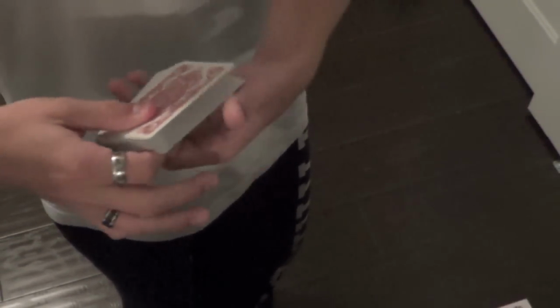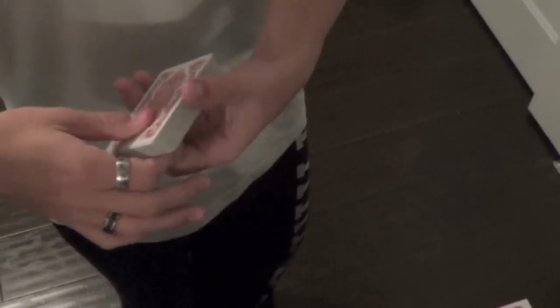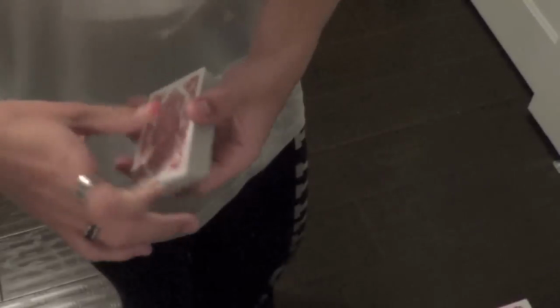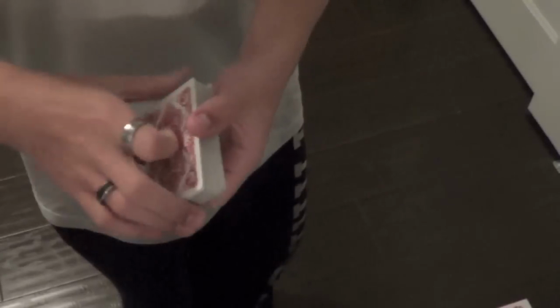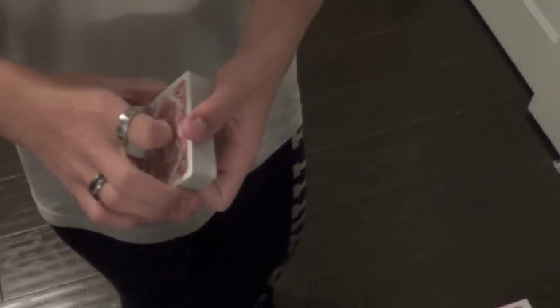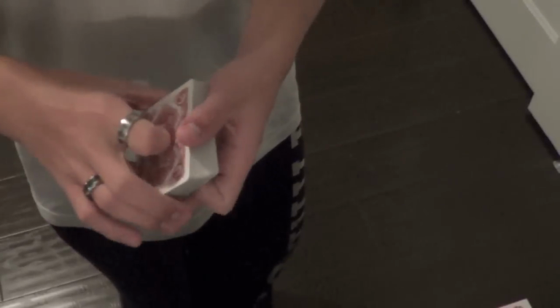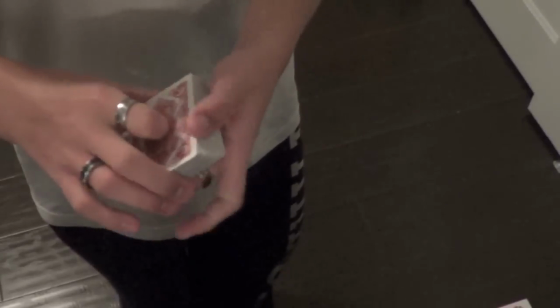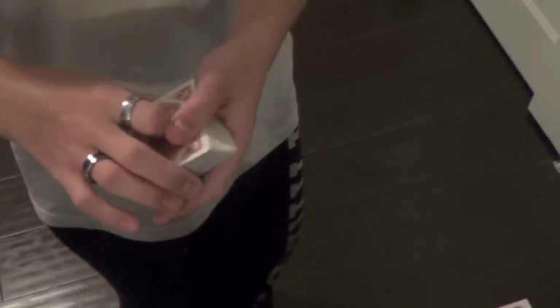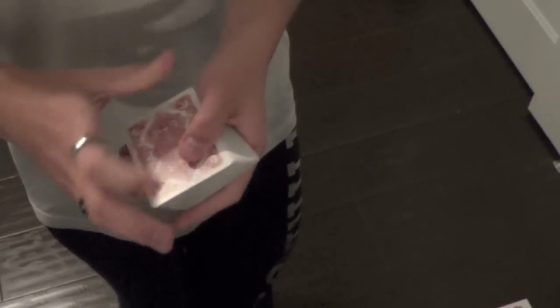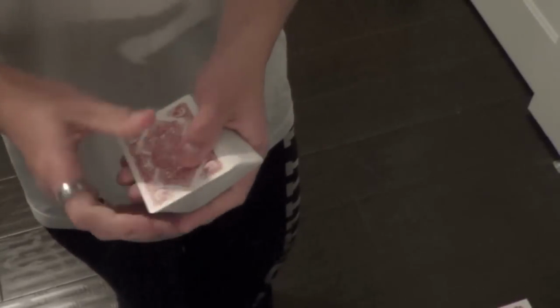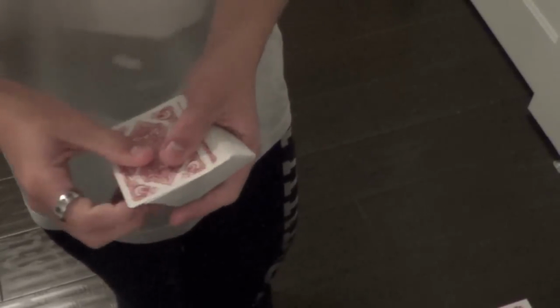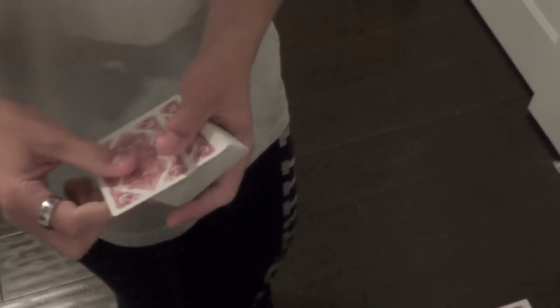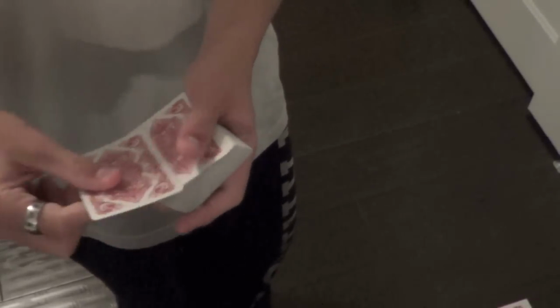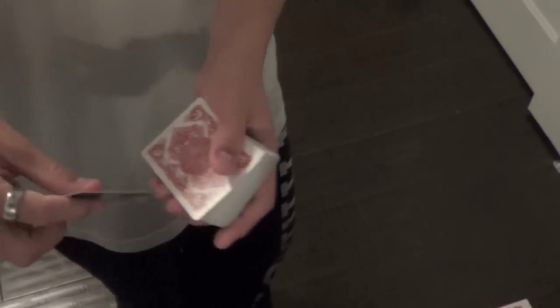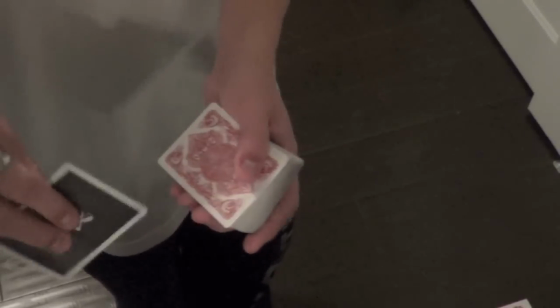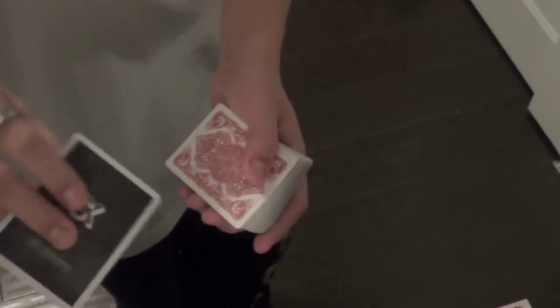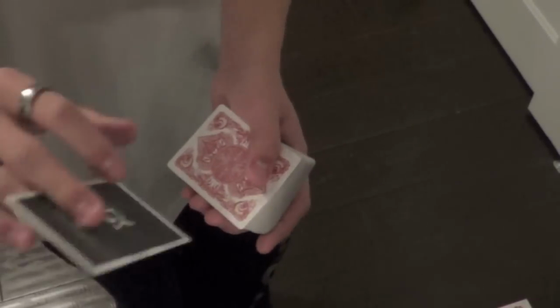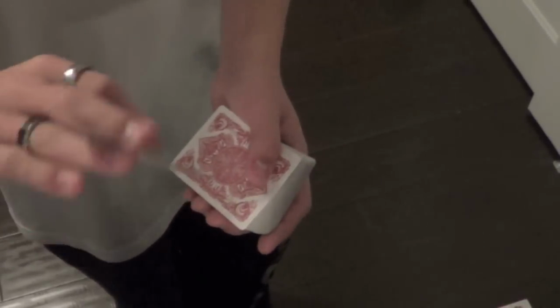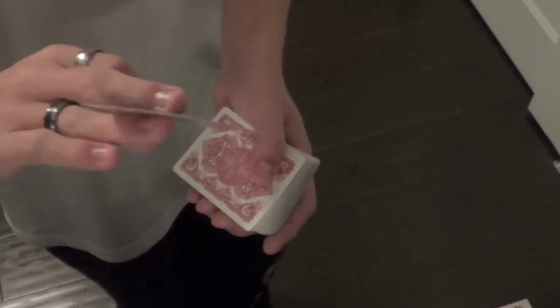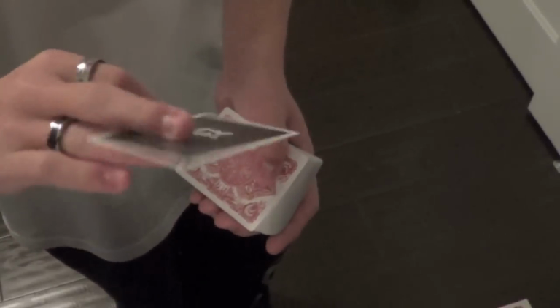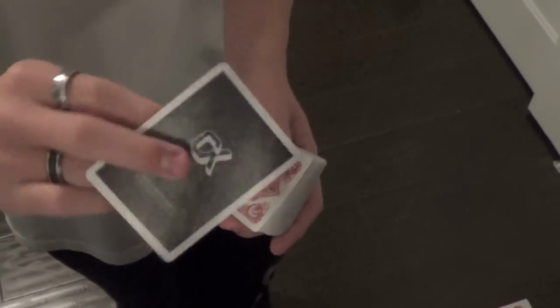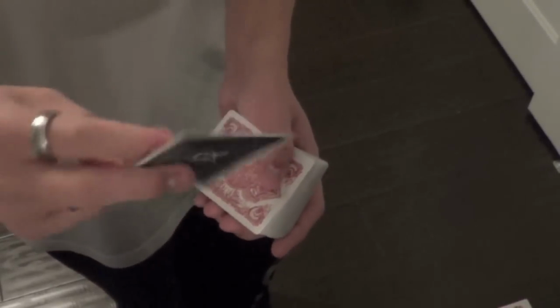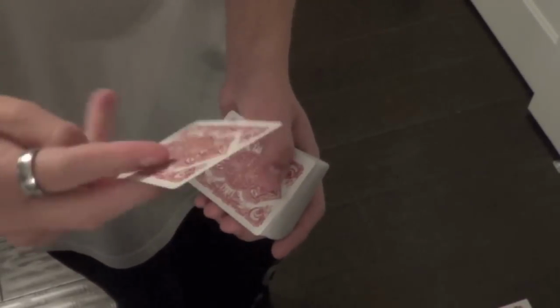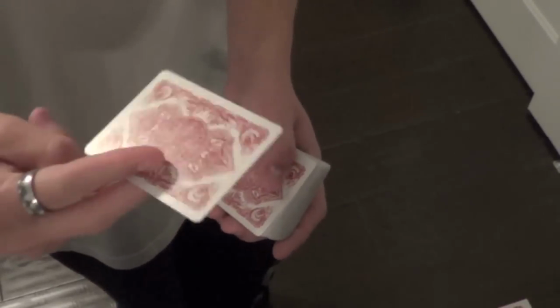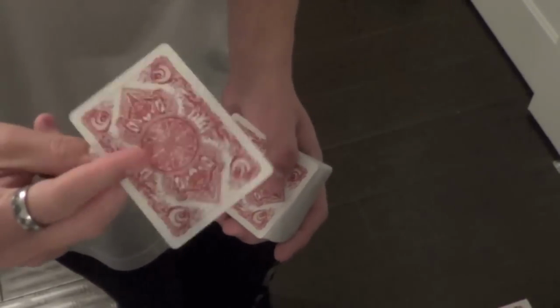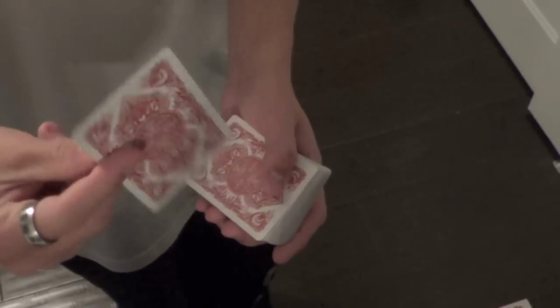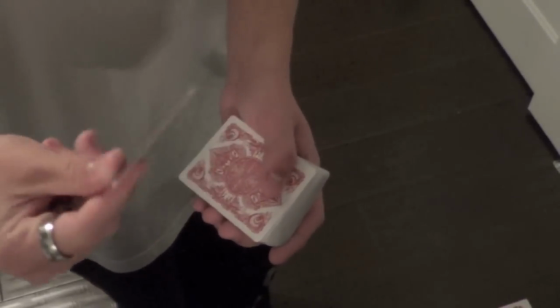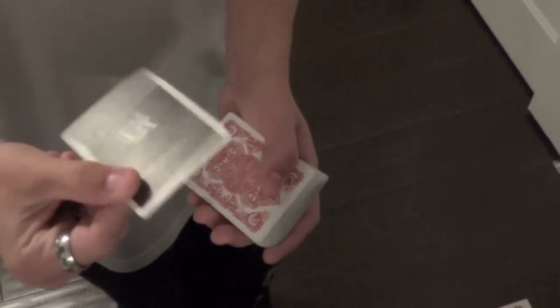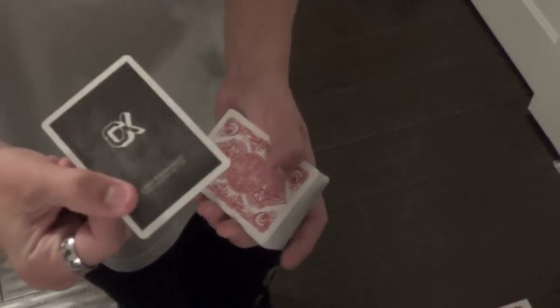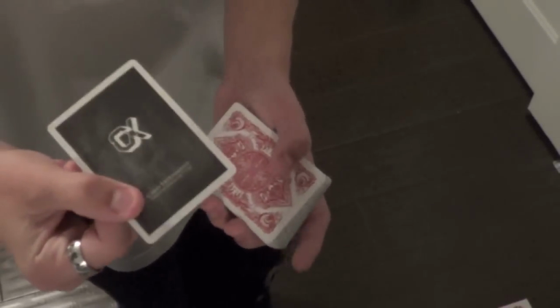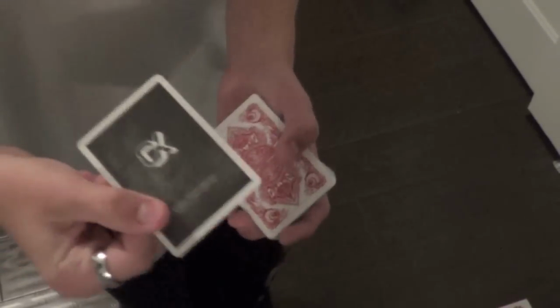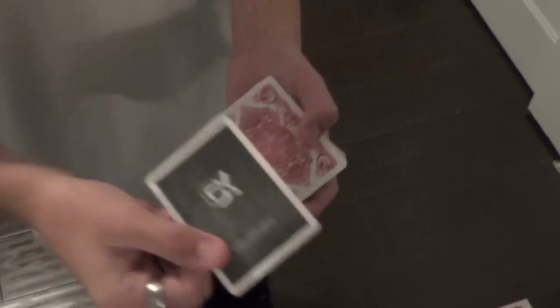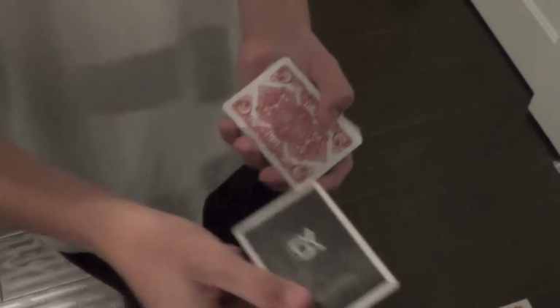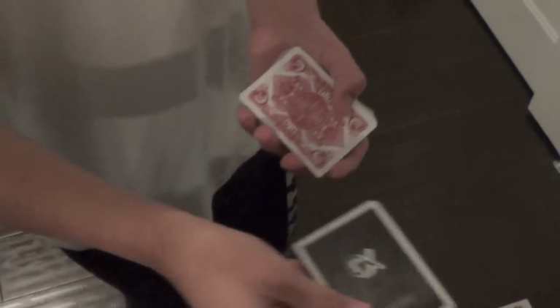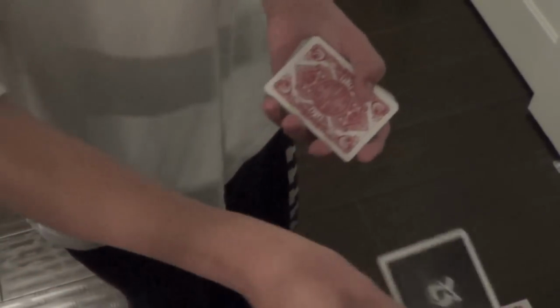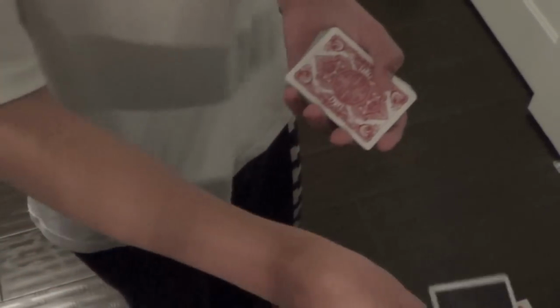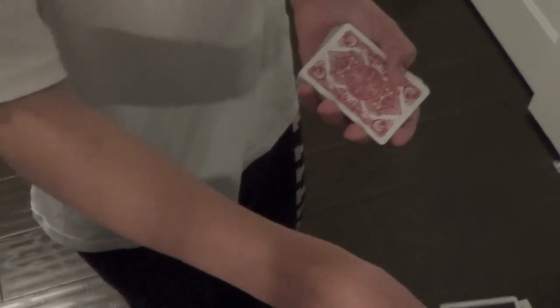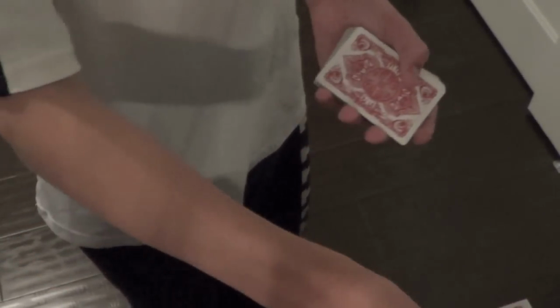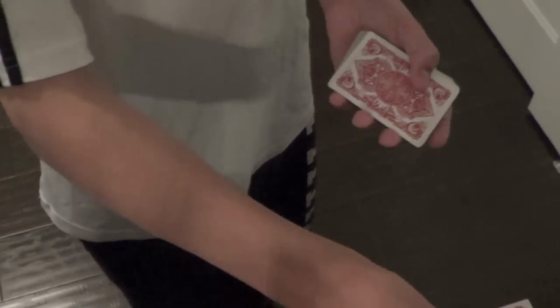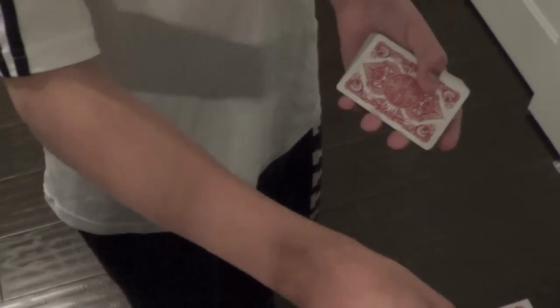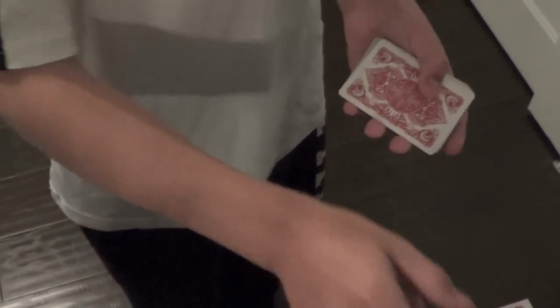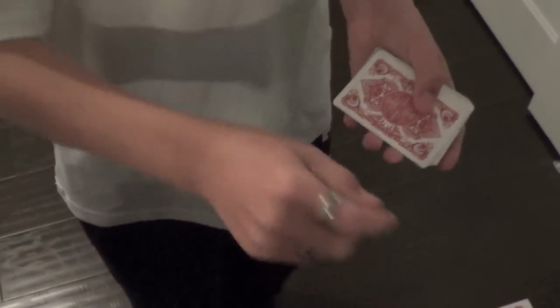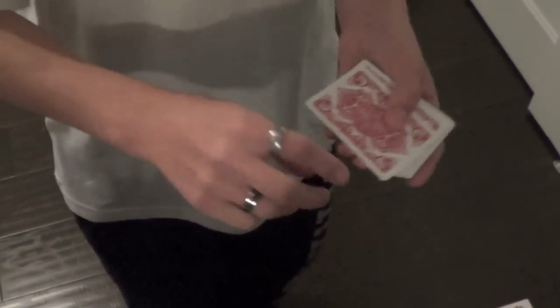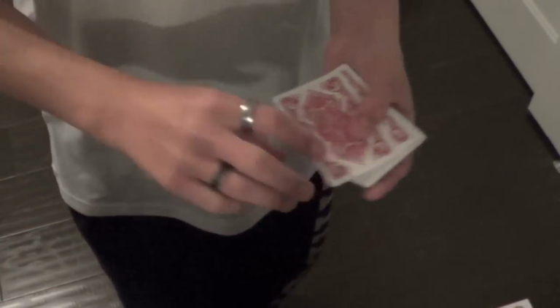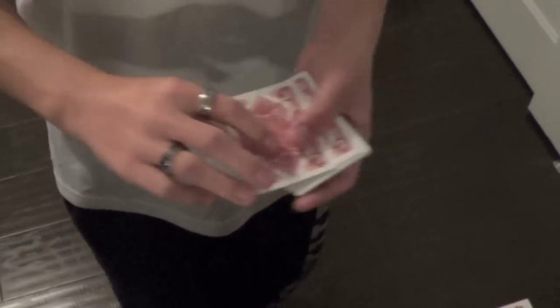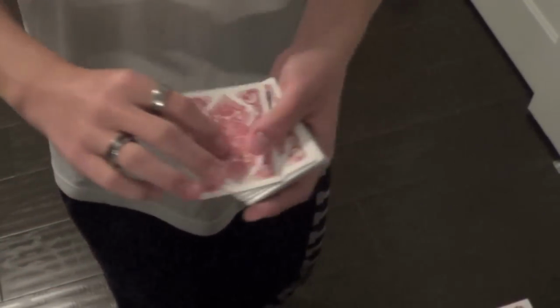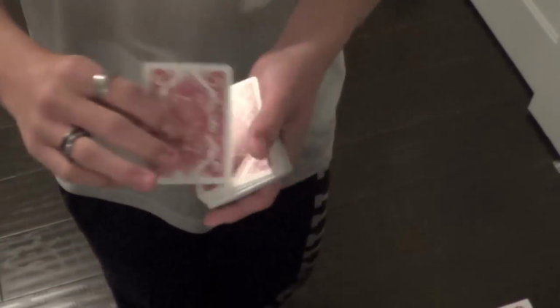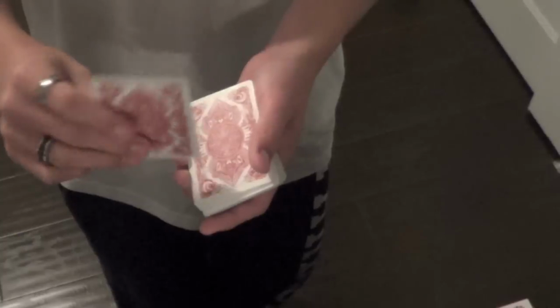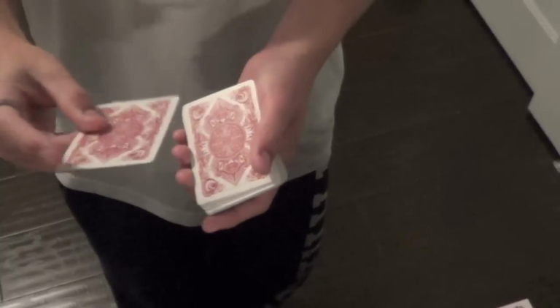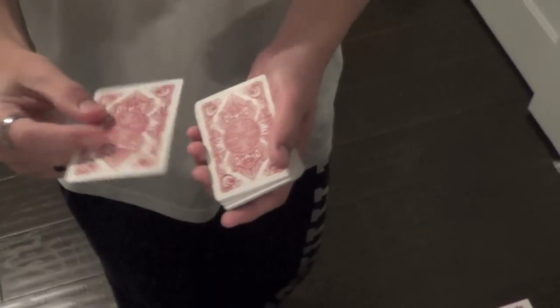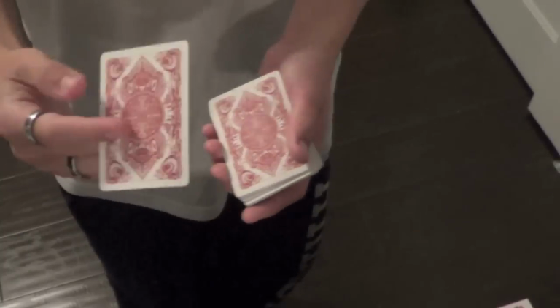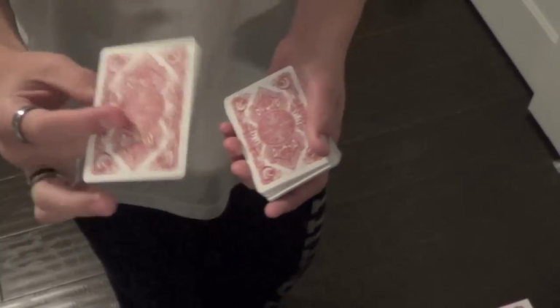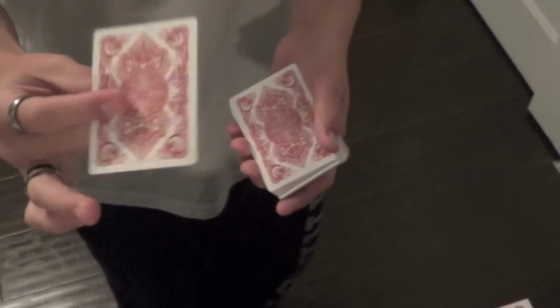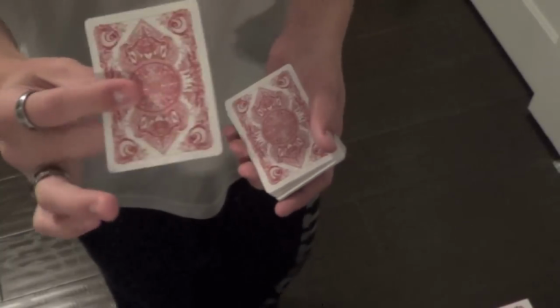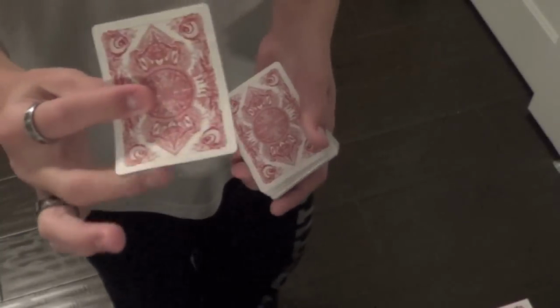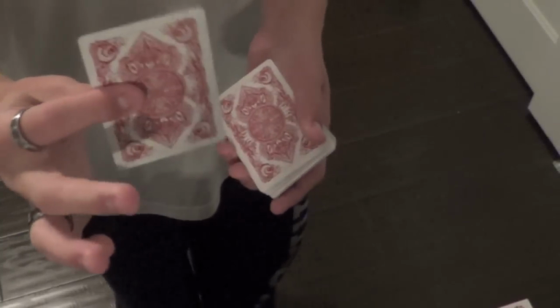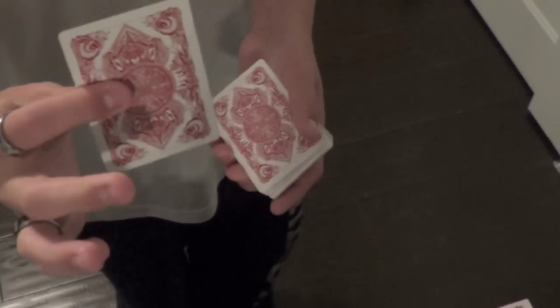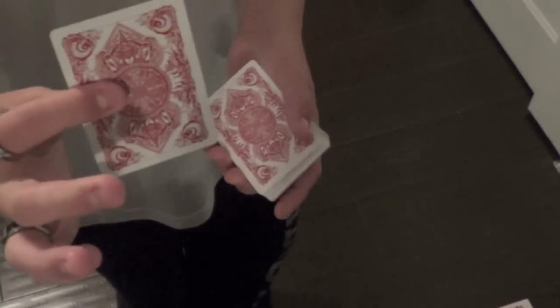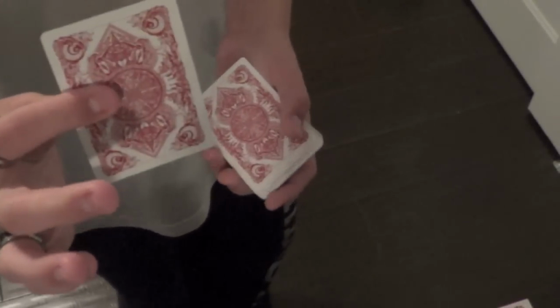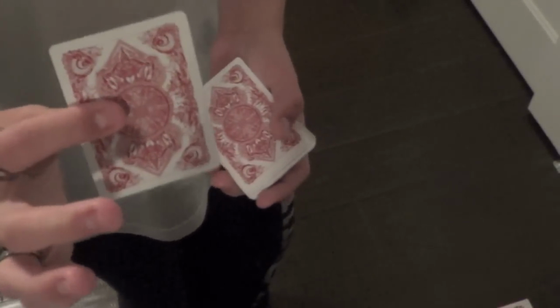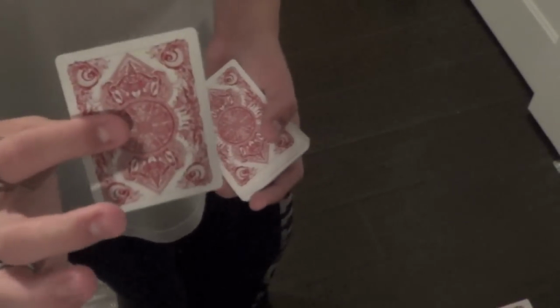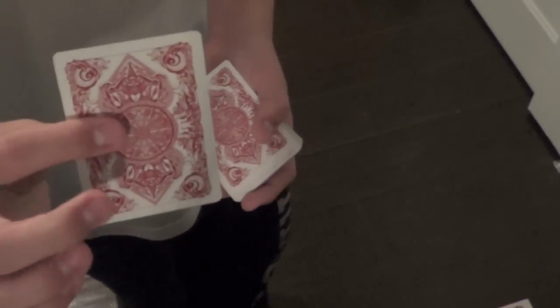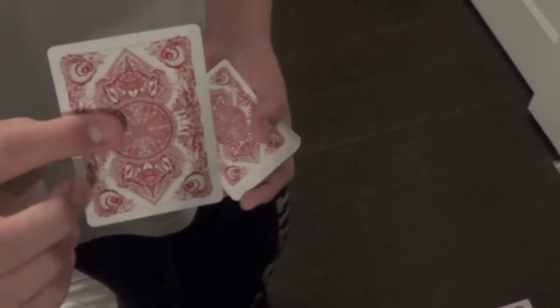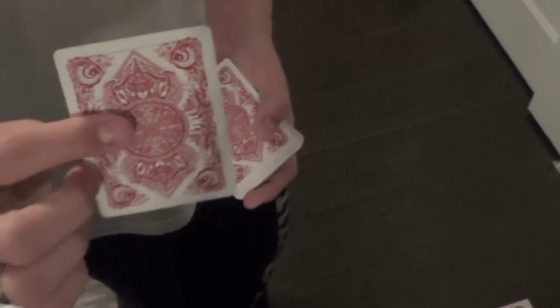With this deck you get an ad card for Card Experiment, which looks very nice for an ad card, and a double backer.